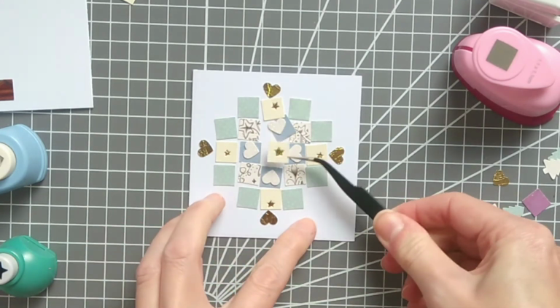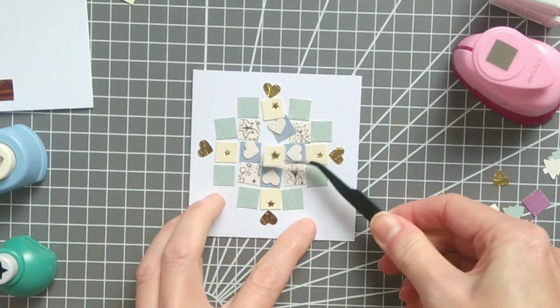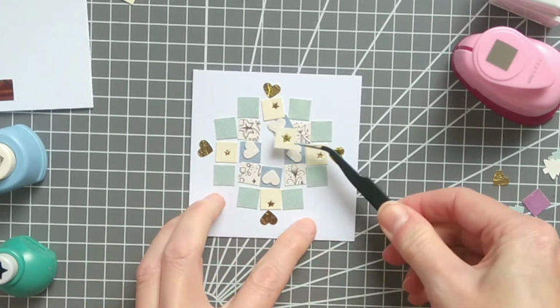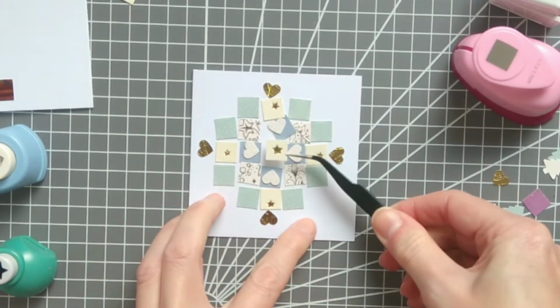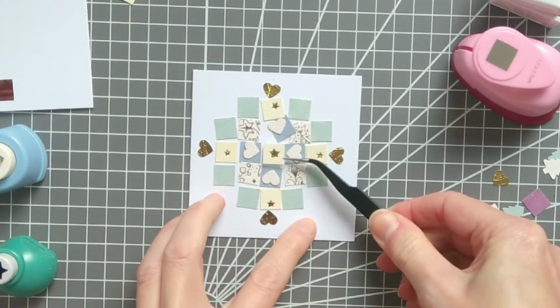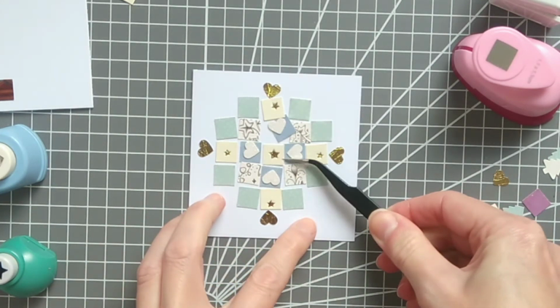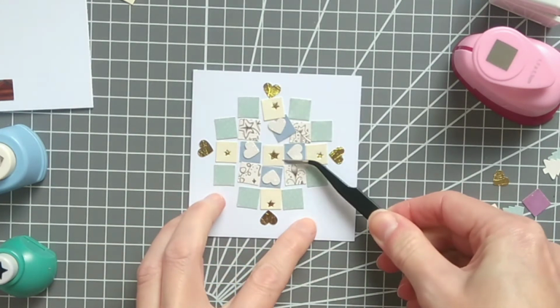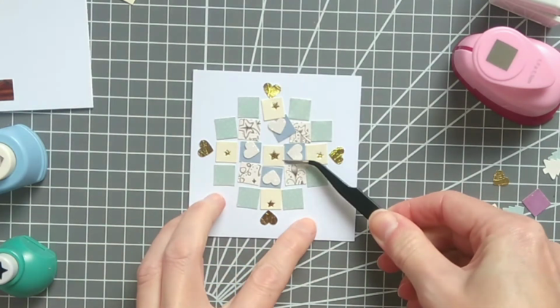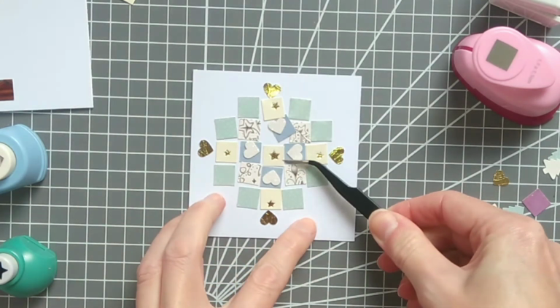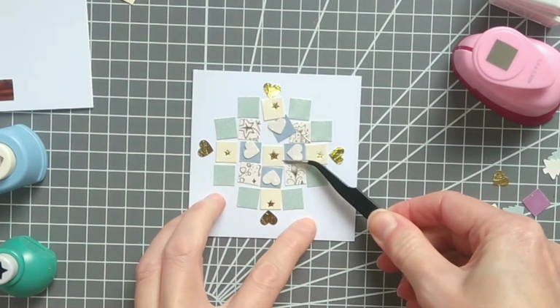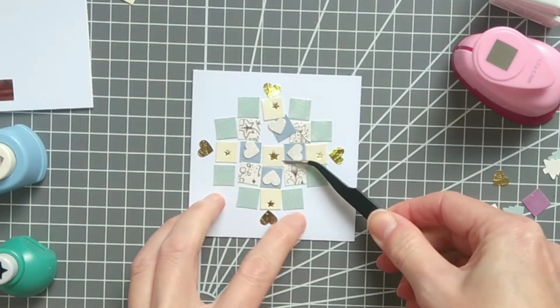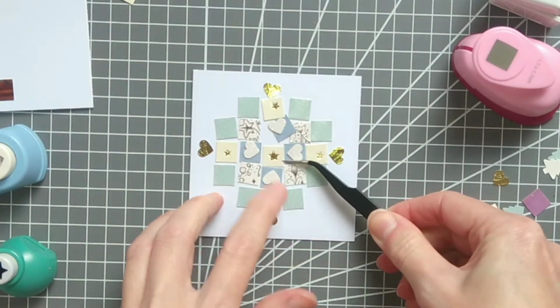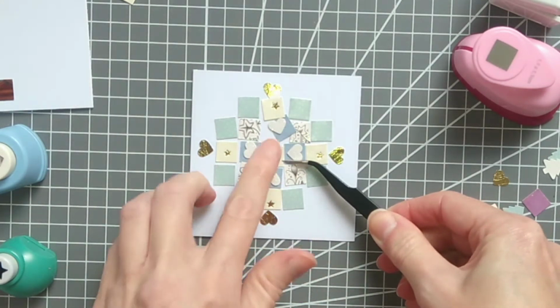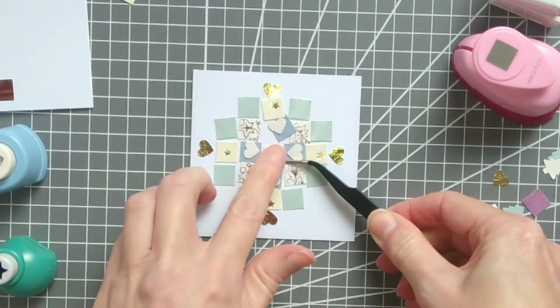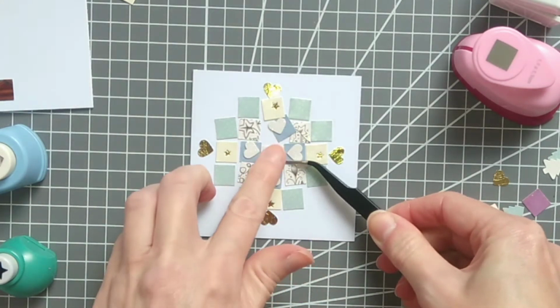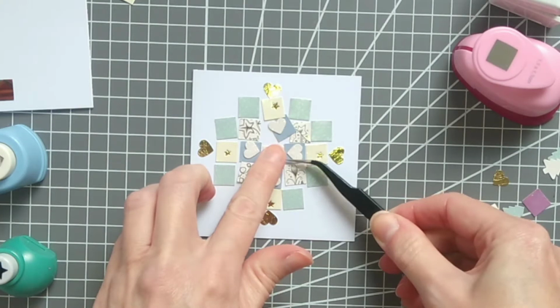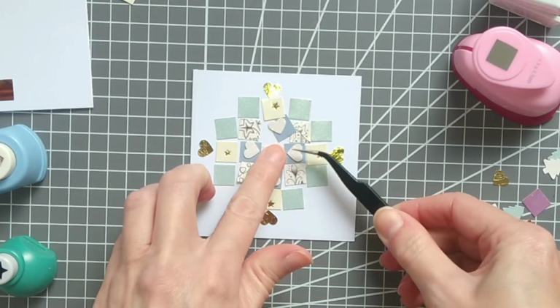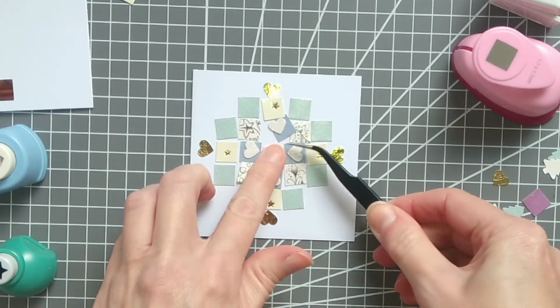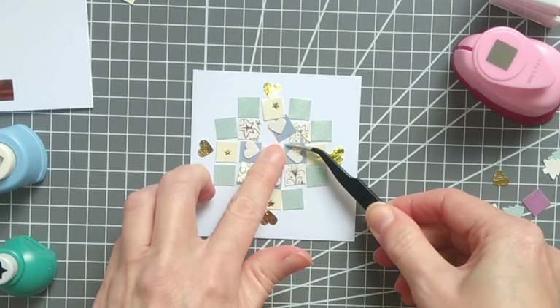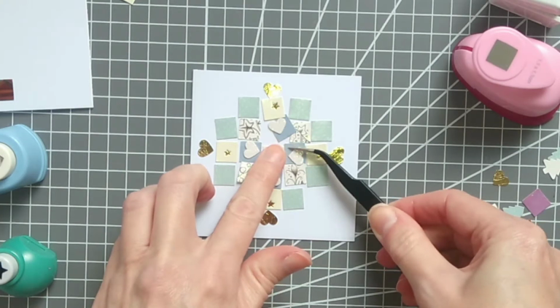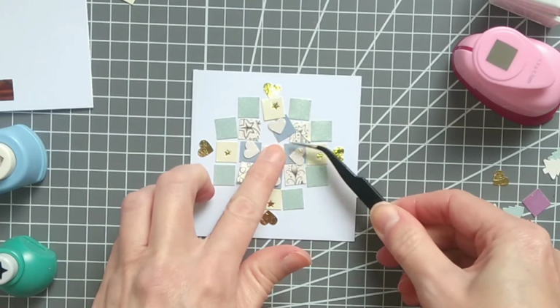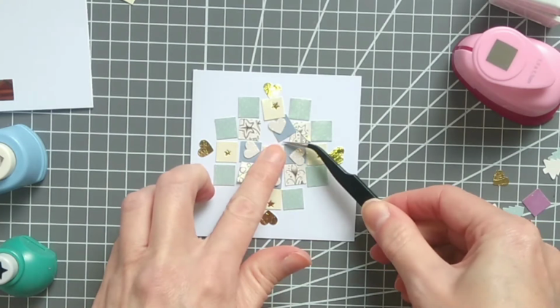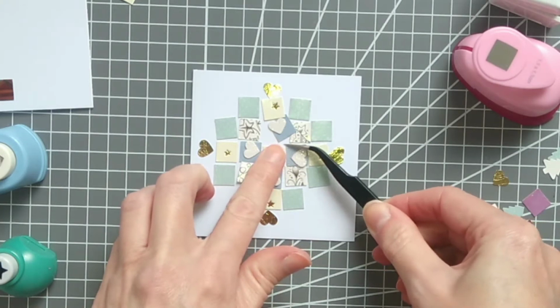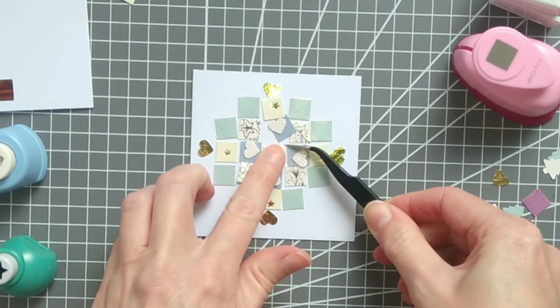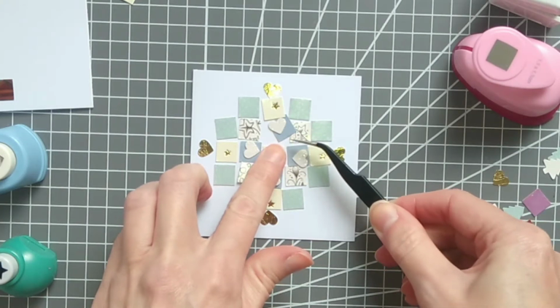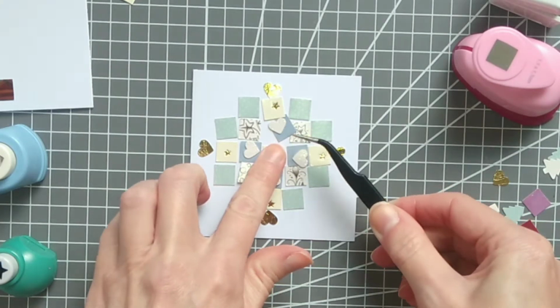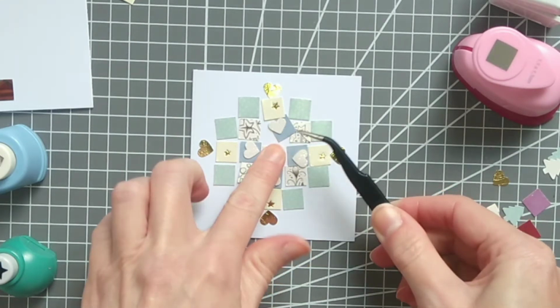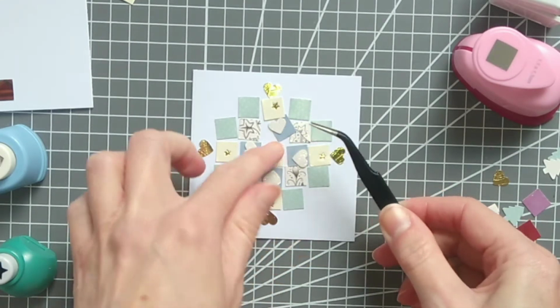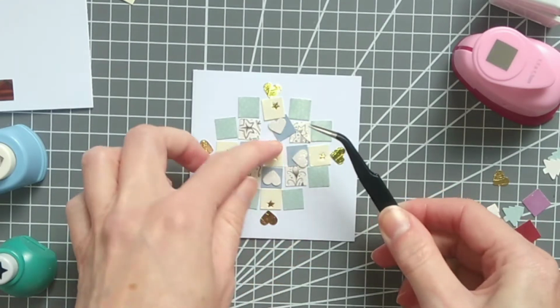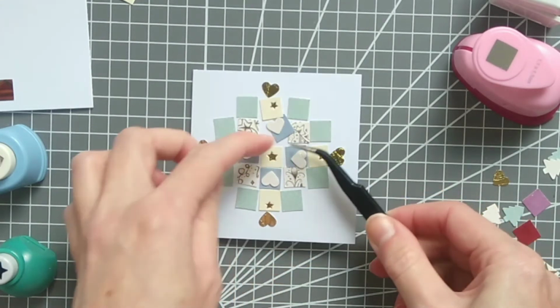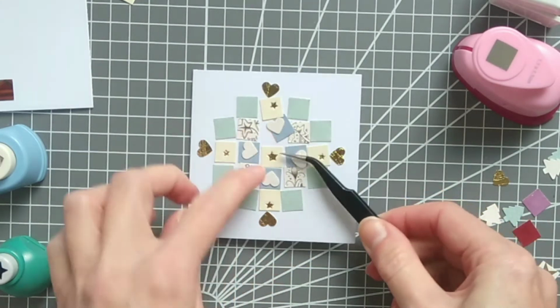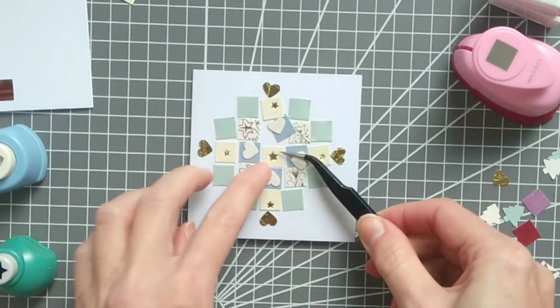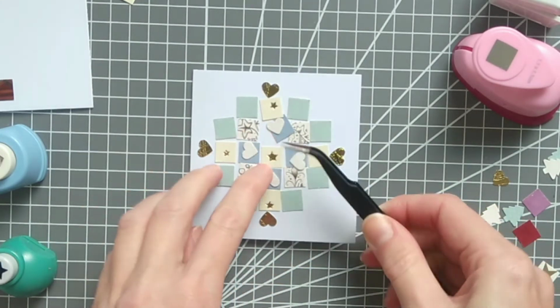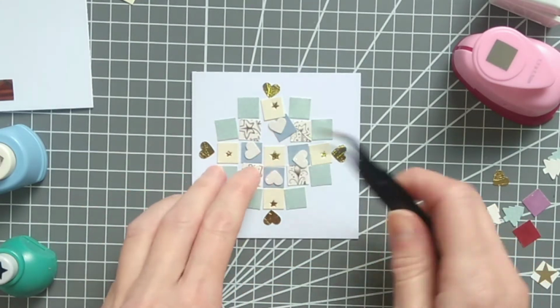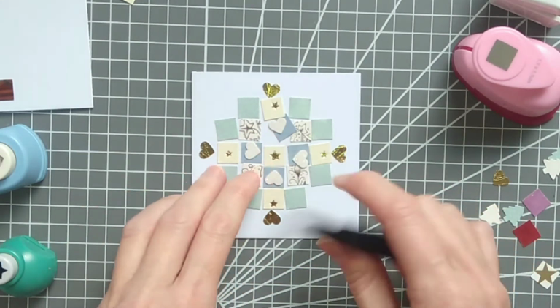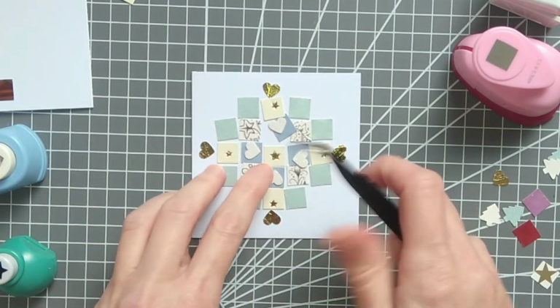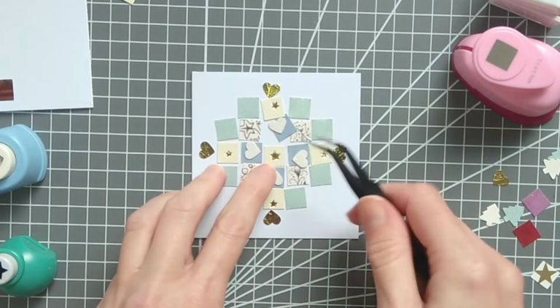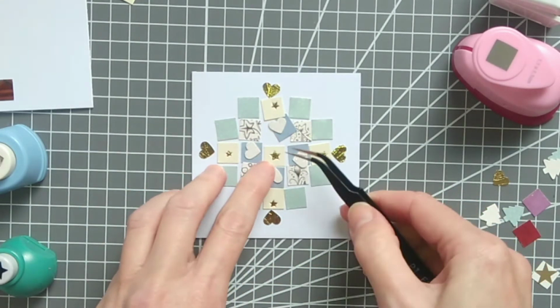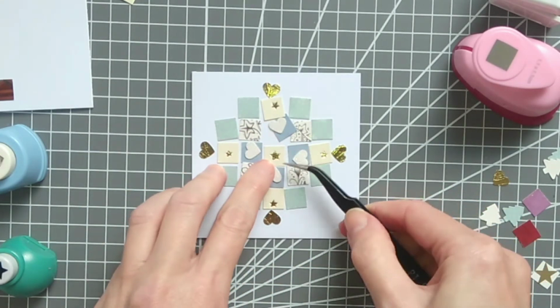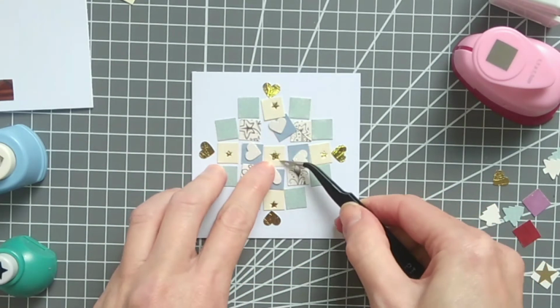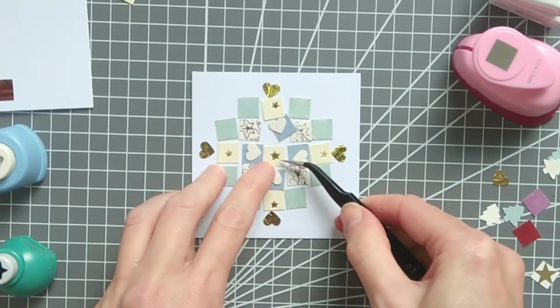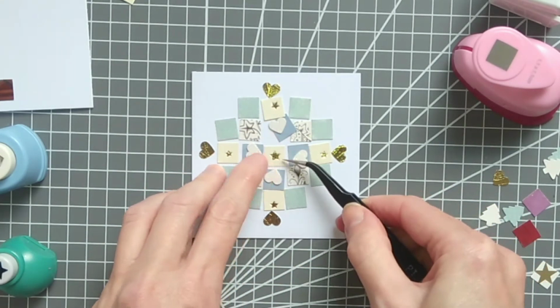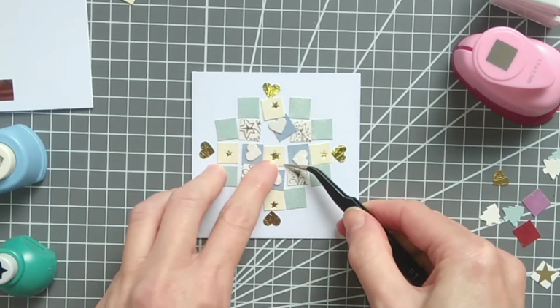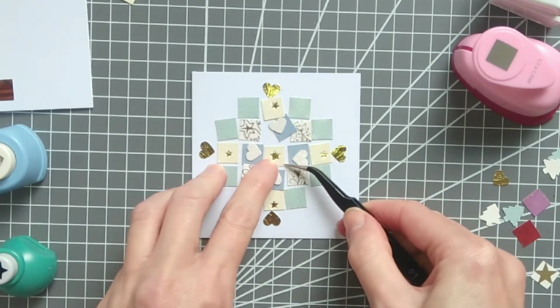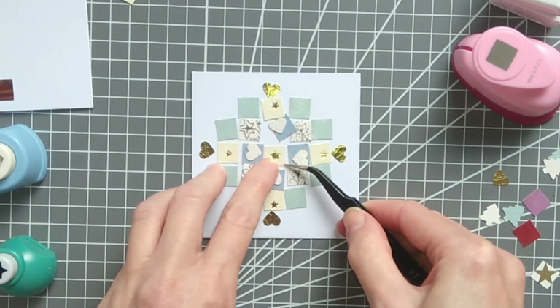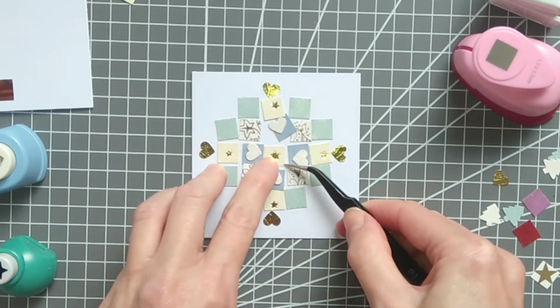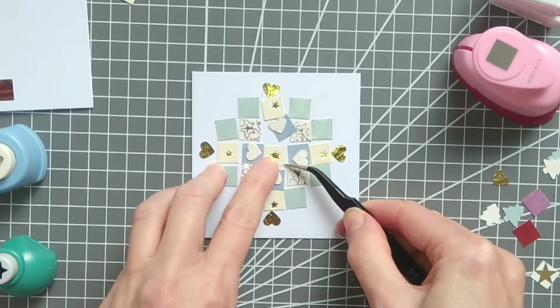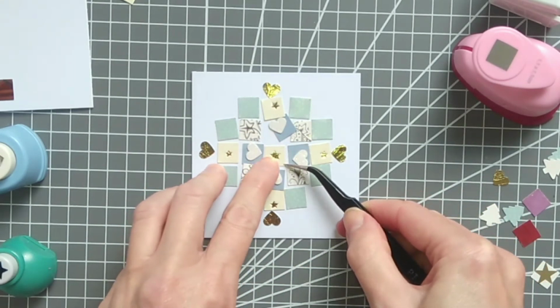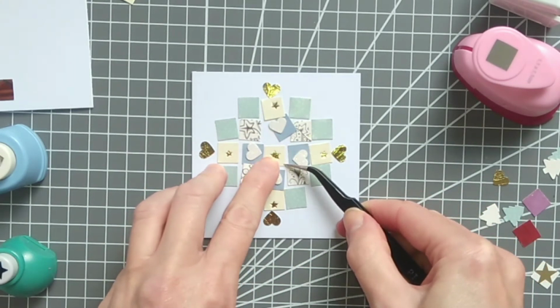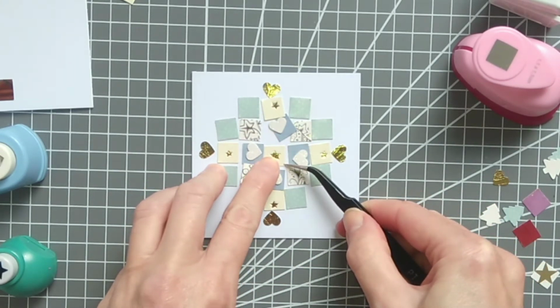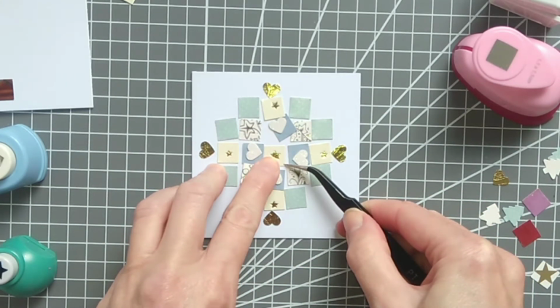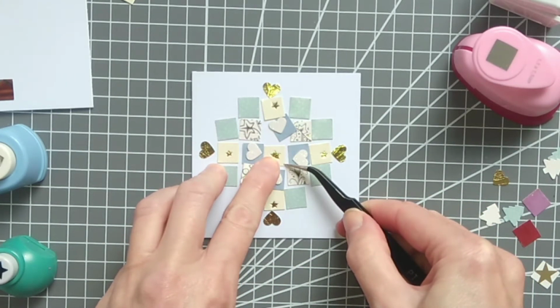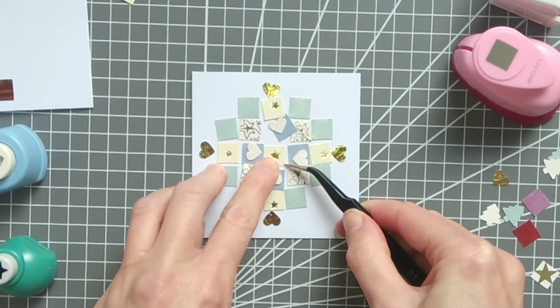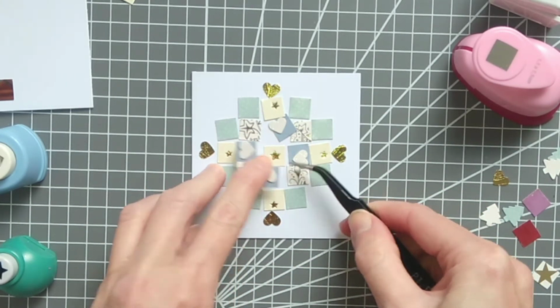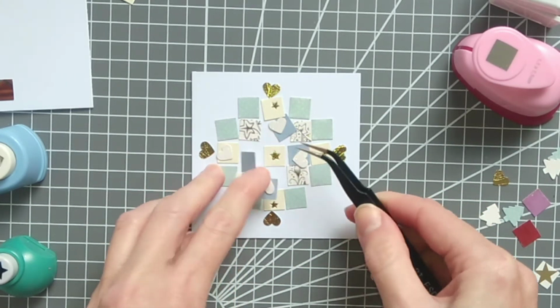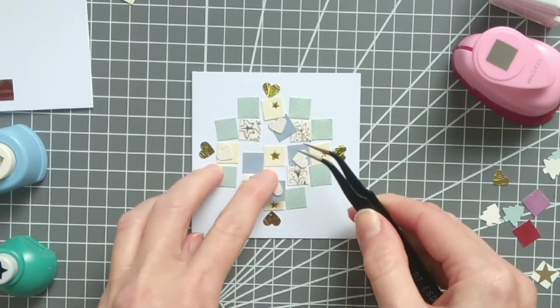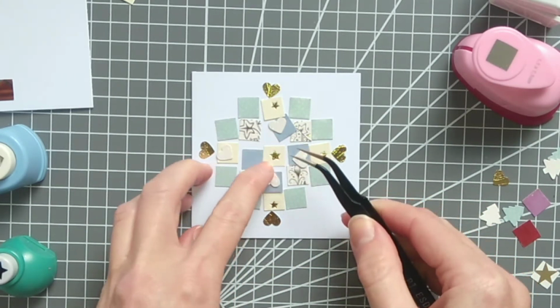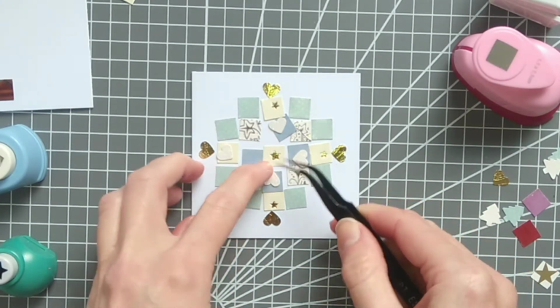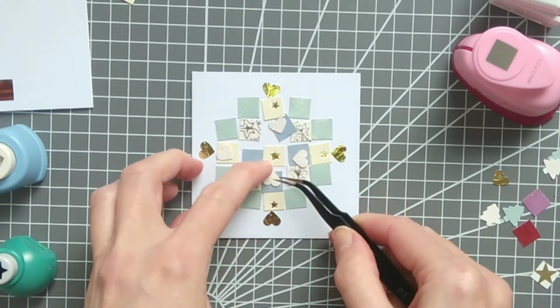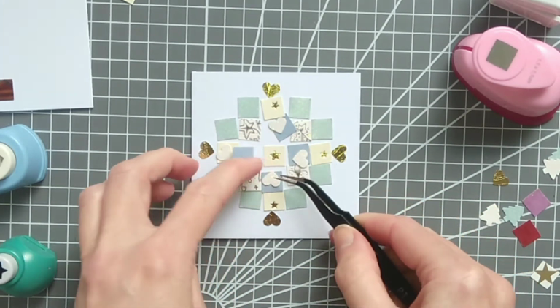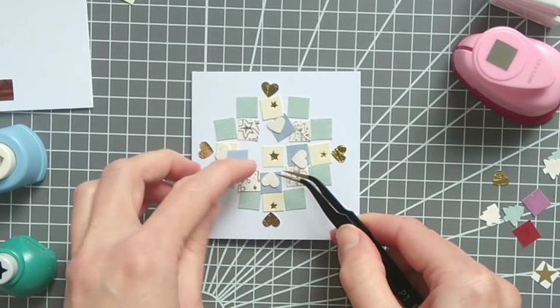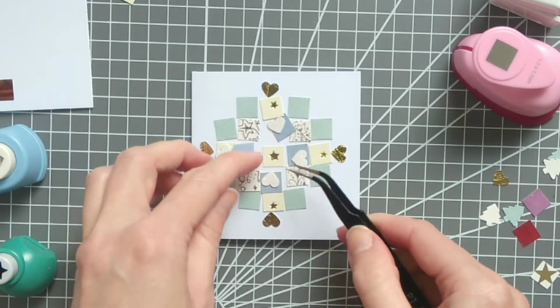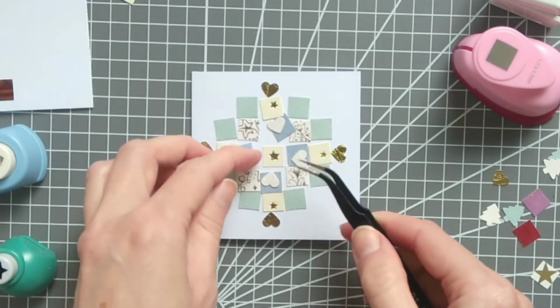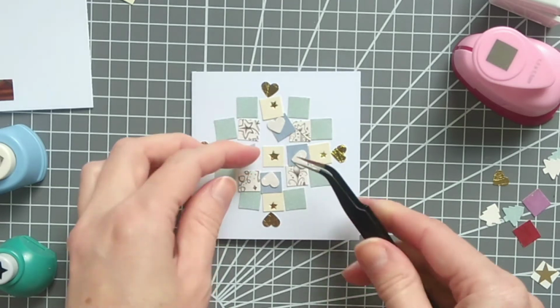I'm using a white square card blank here which measures 9 by 9 centimeters, or three and a half inch square.